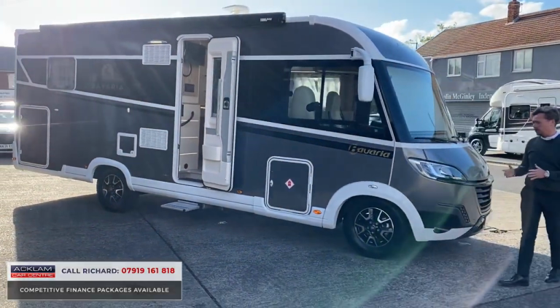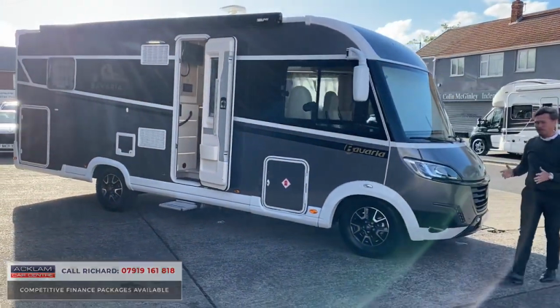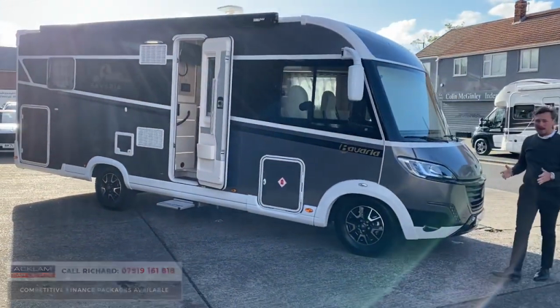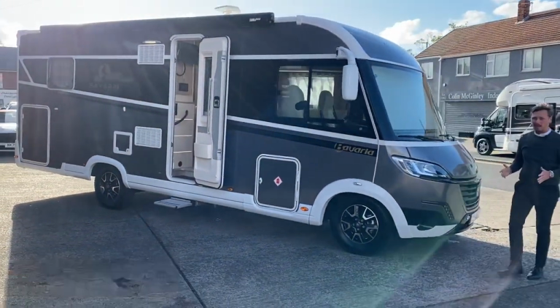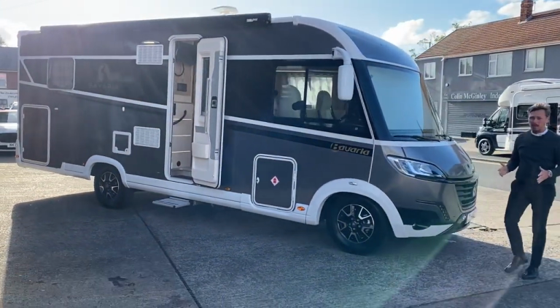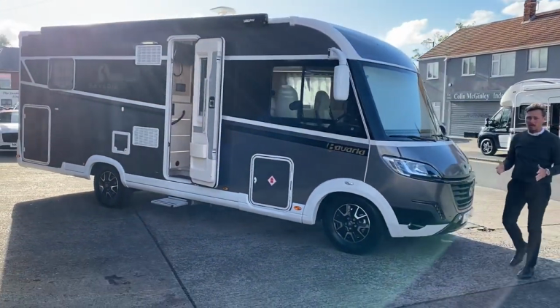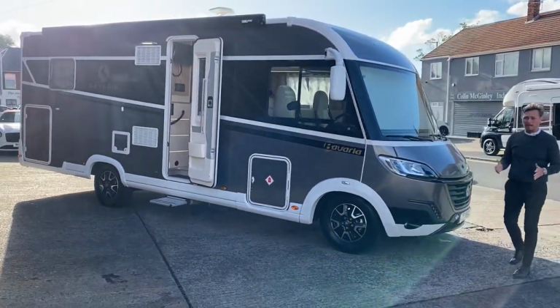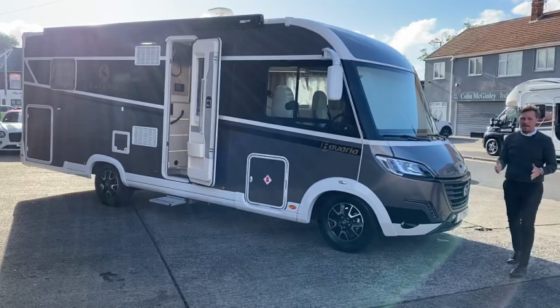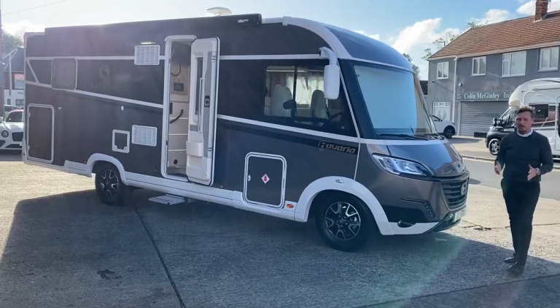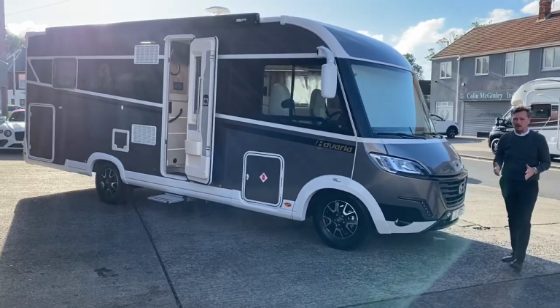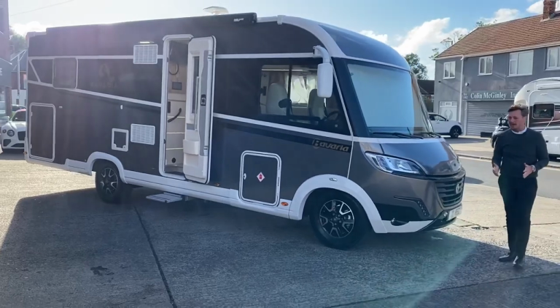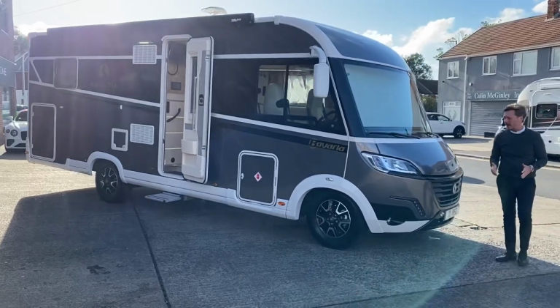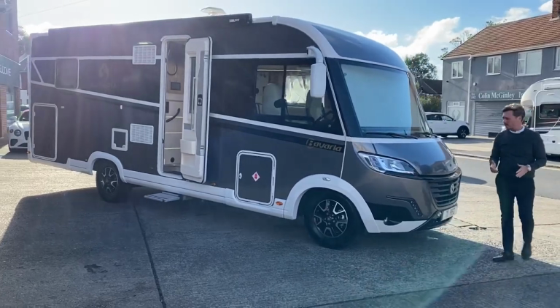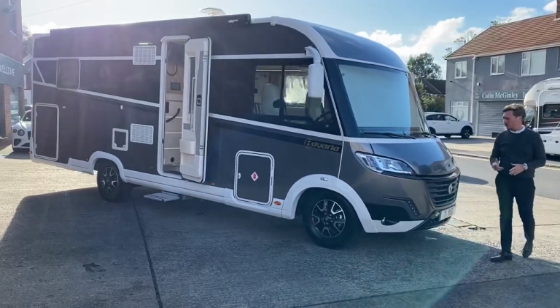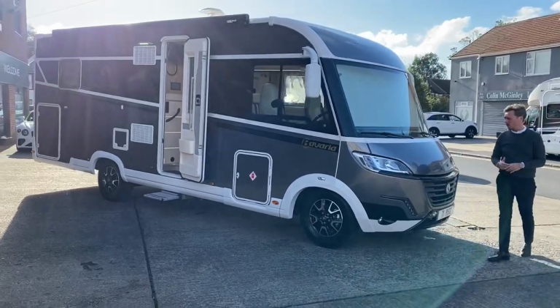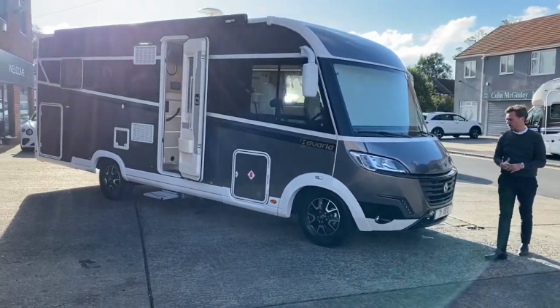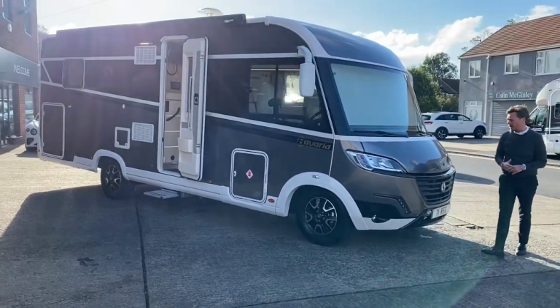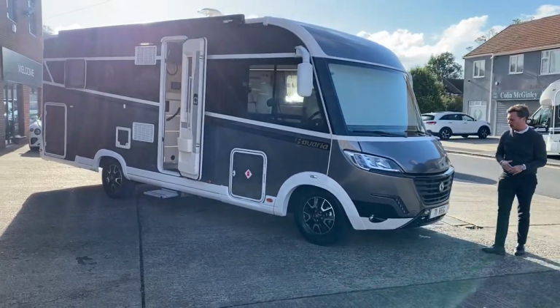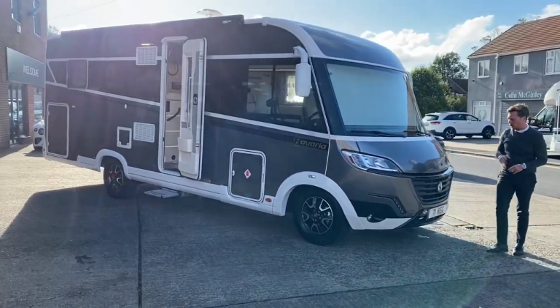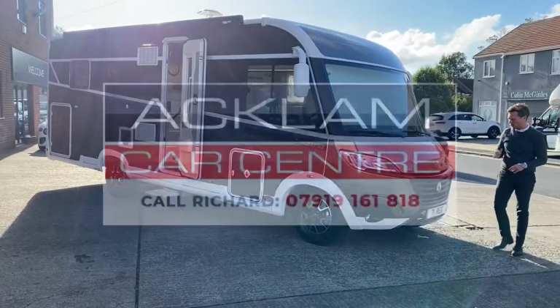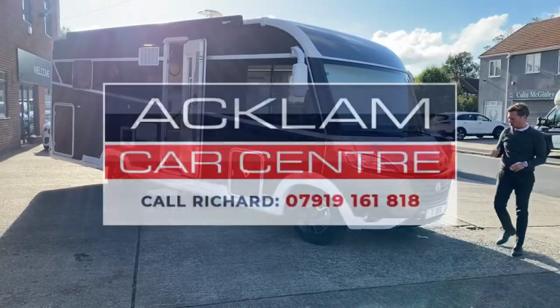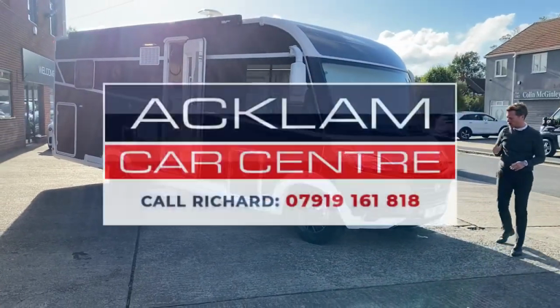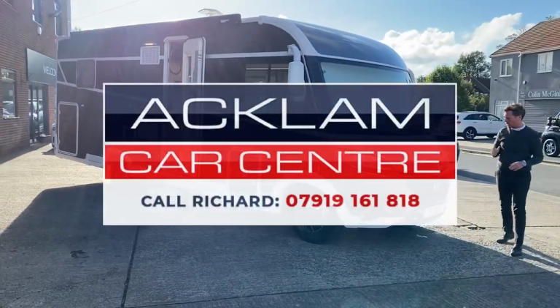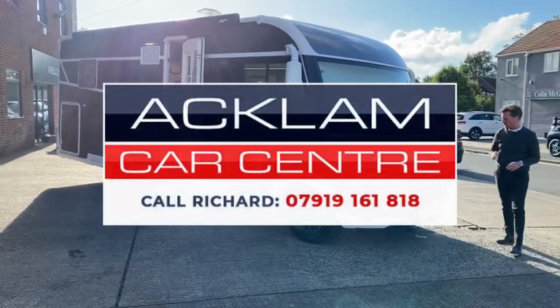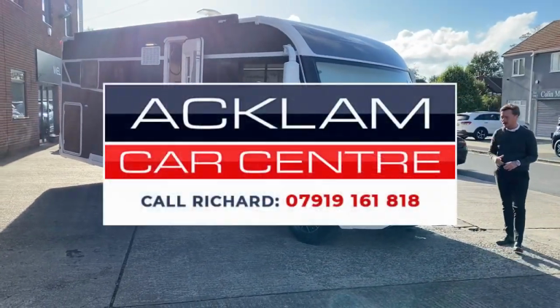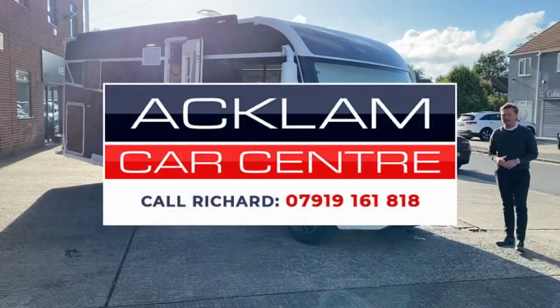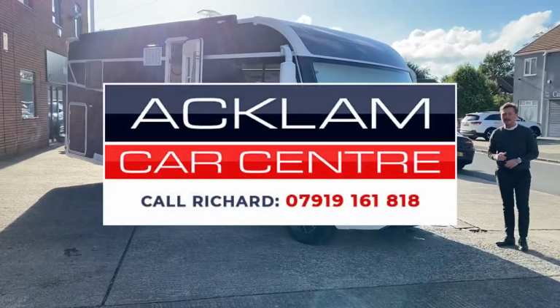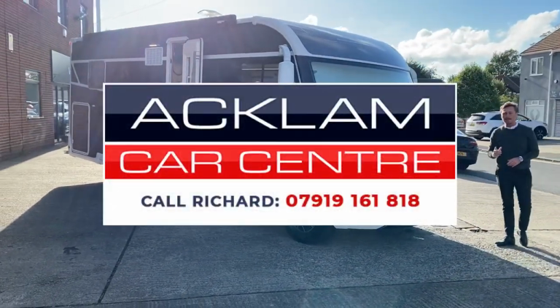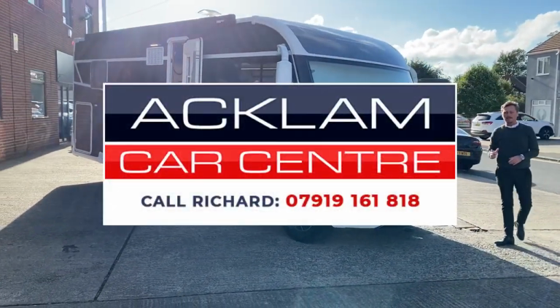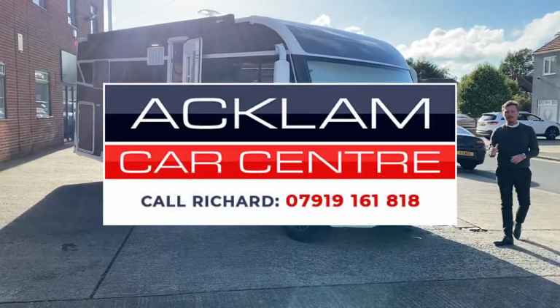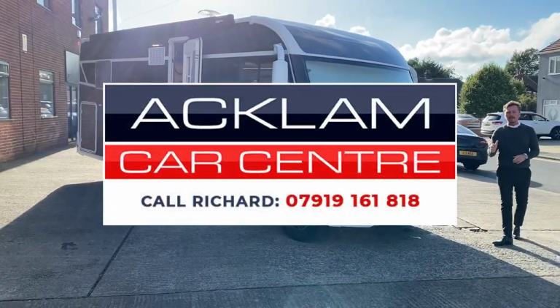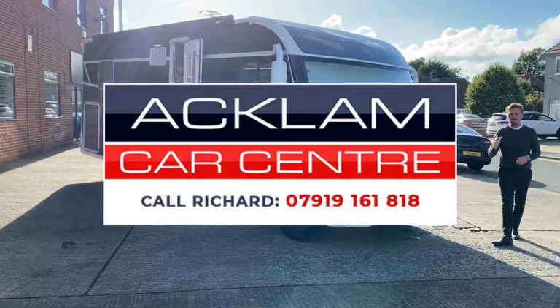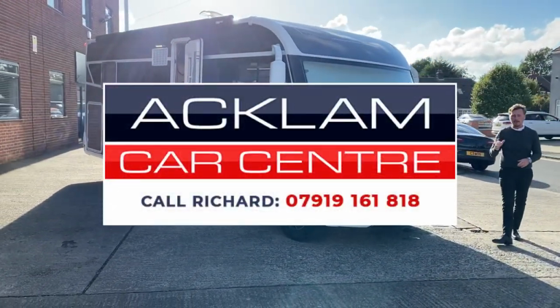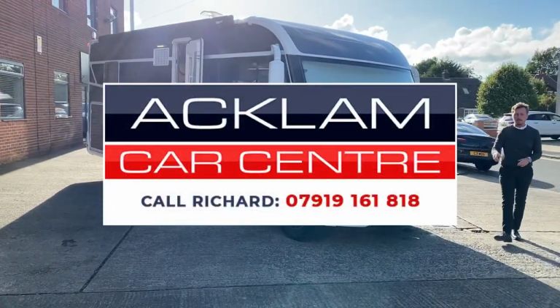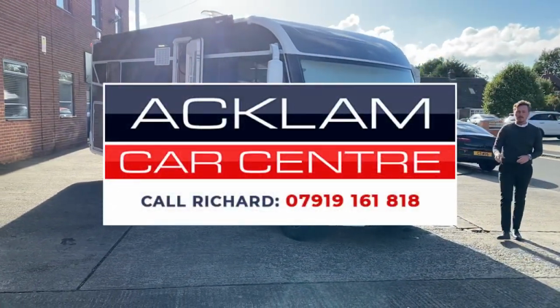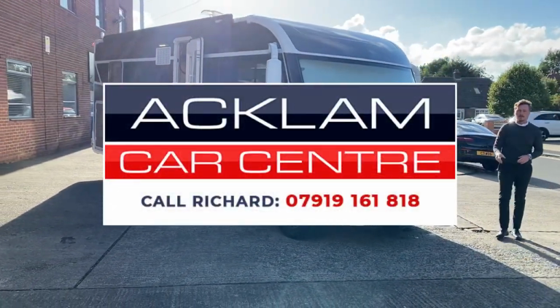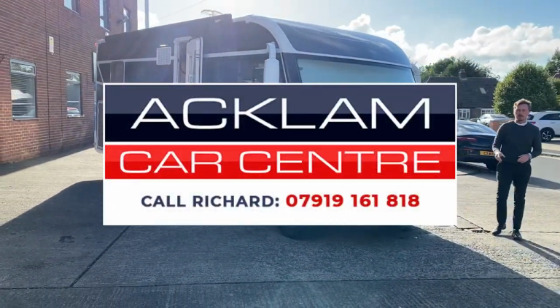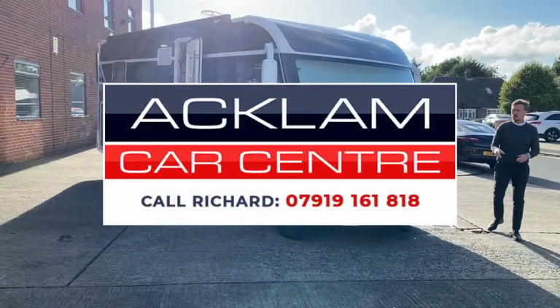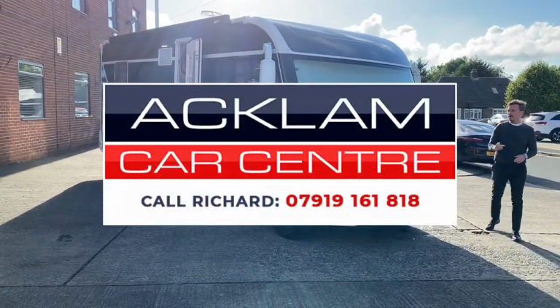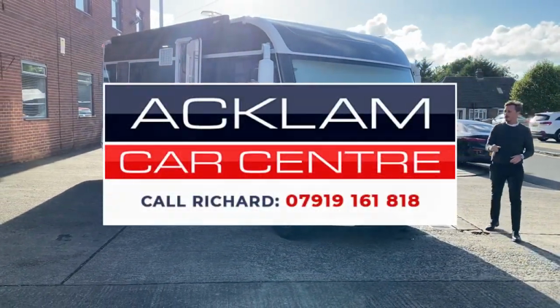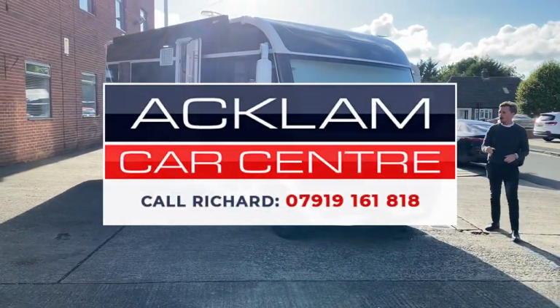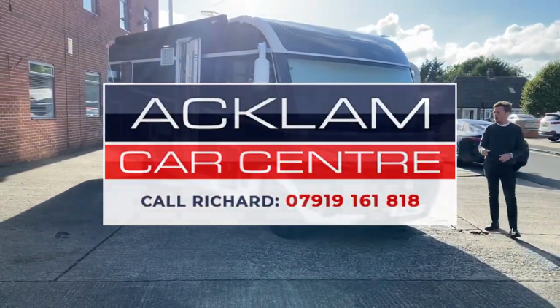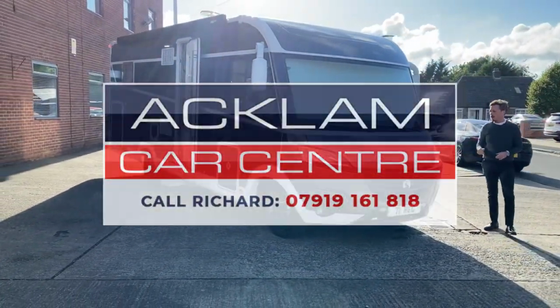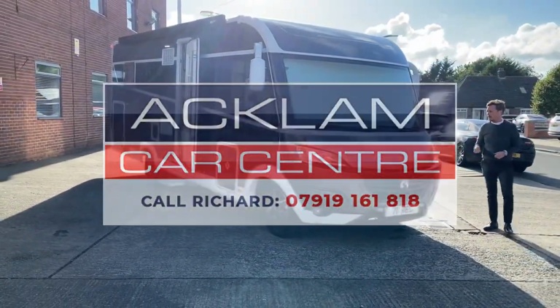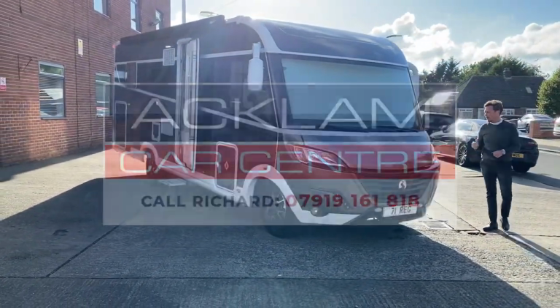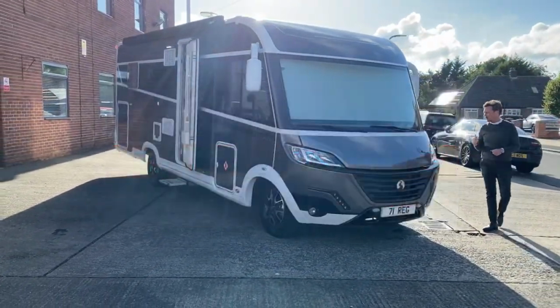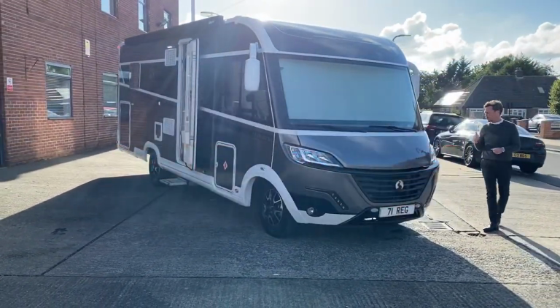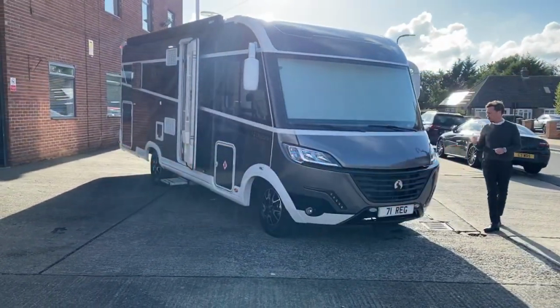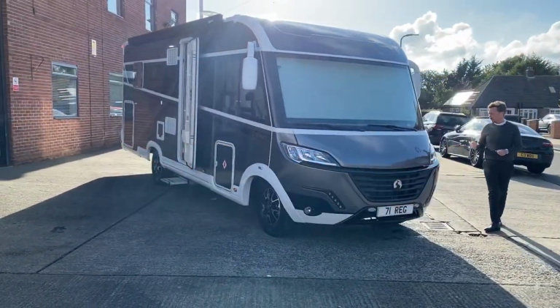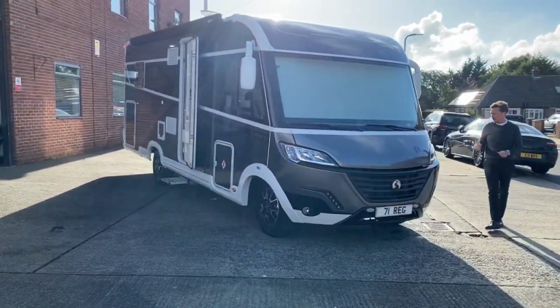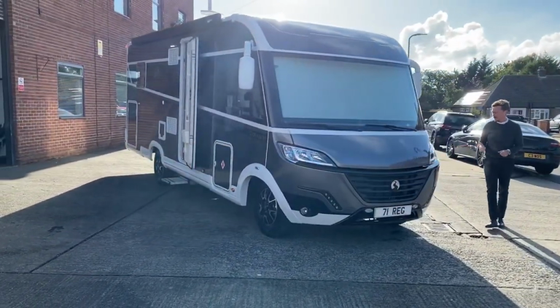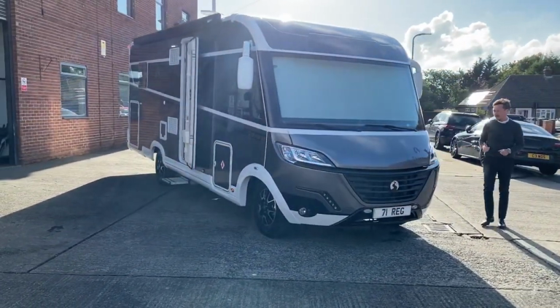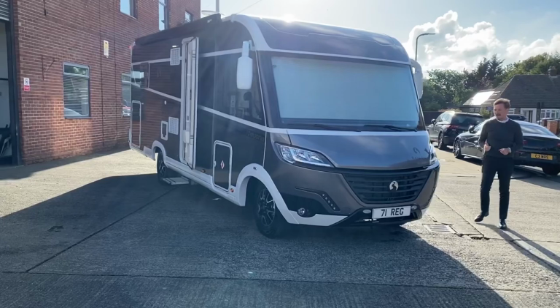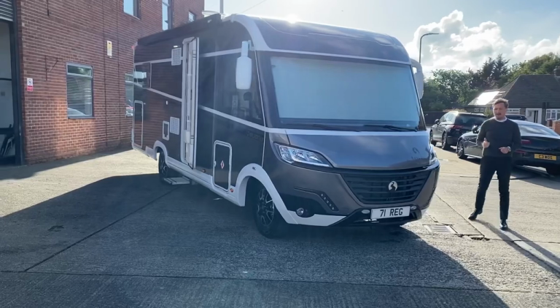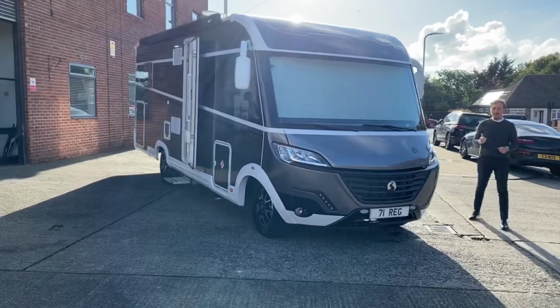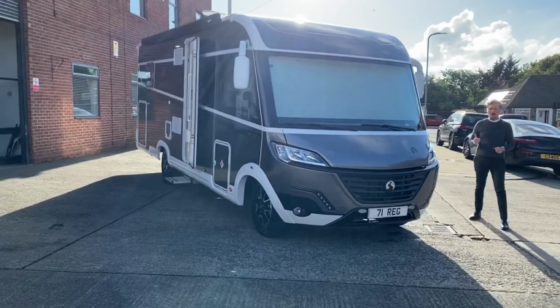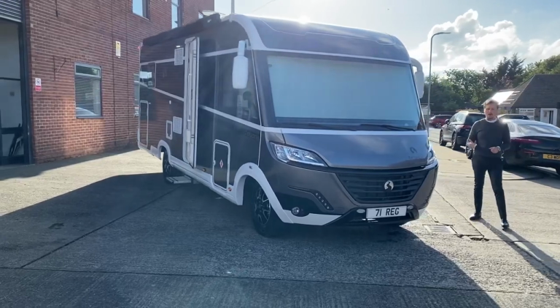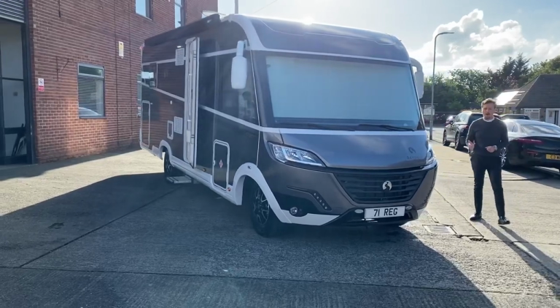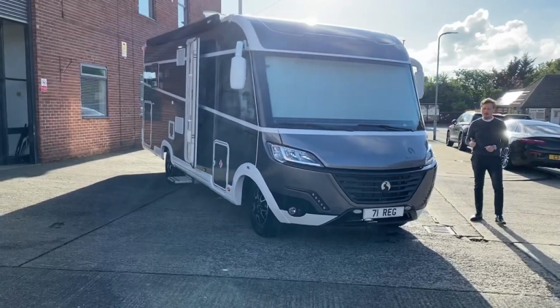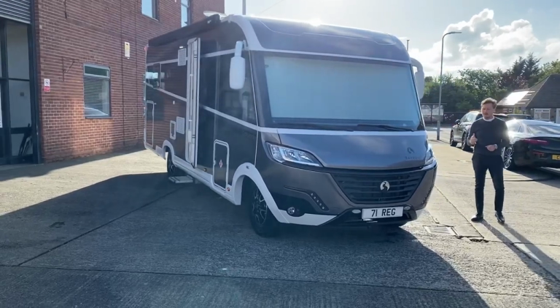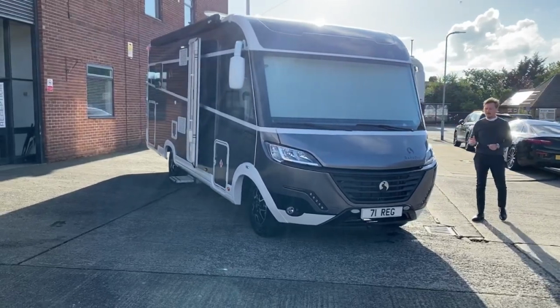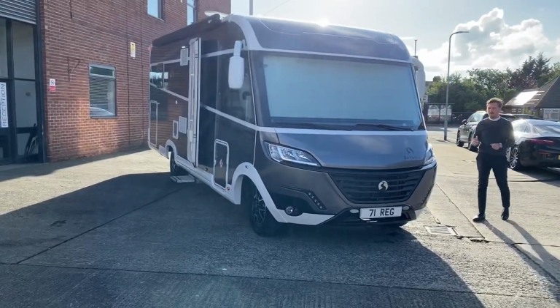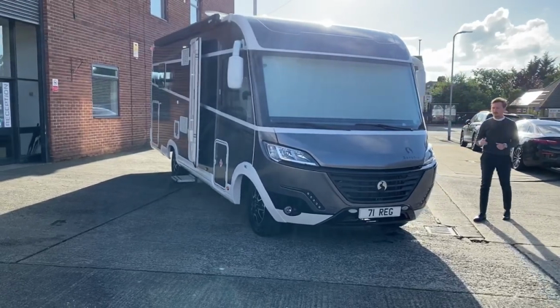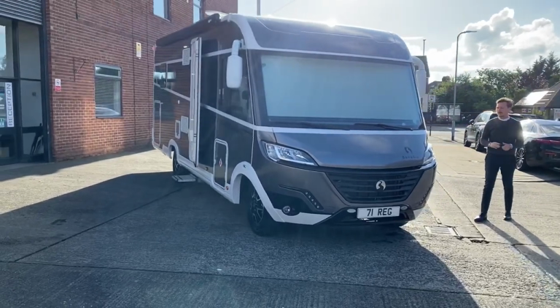It's up there with one of the best we've had so far - what a cracker. My name's Richard - use my number on the screen to call me about this lovely motorhome. Thanks for watching.